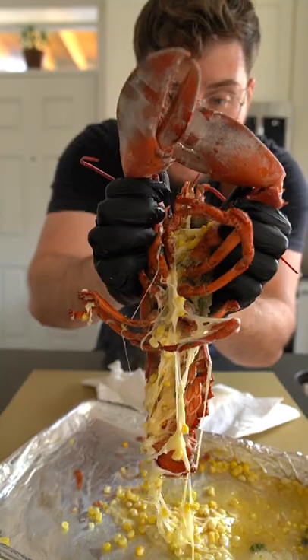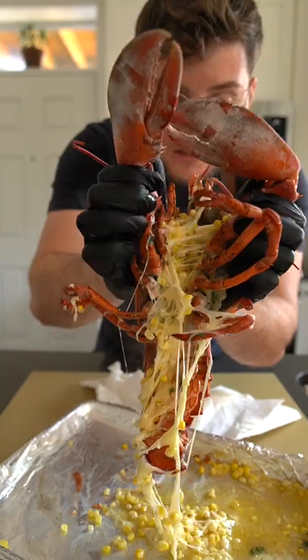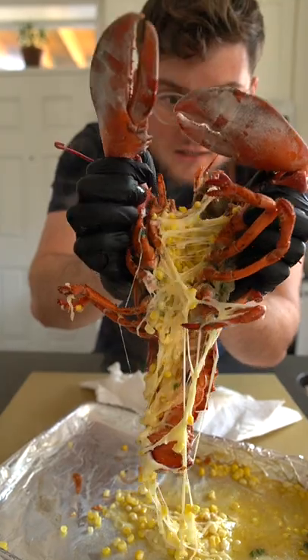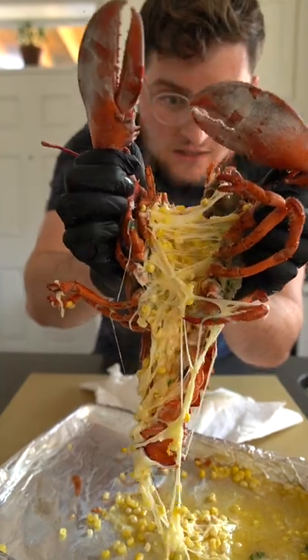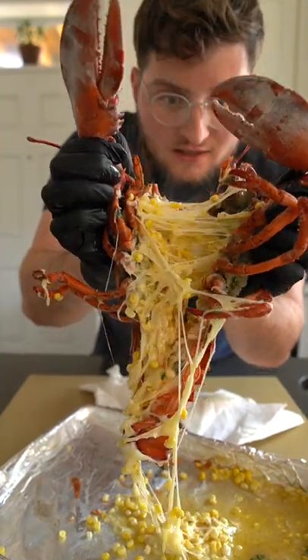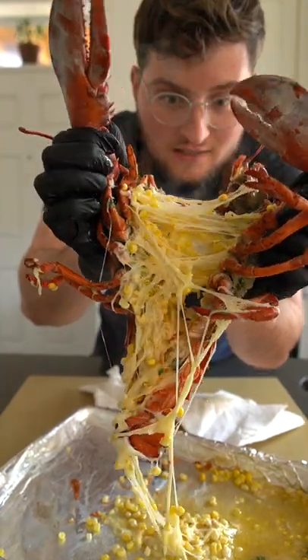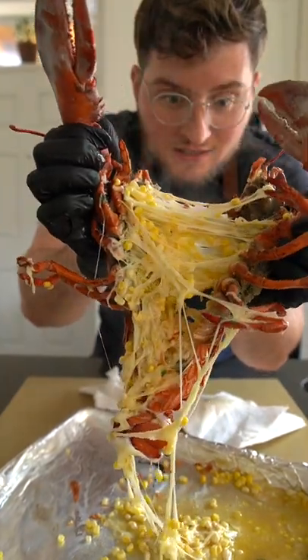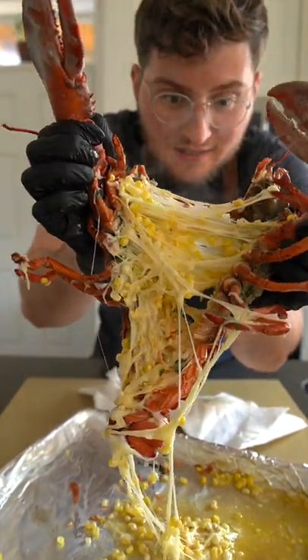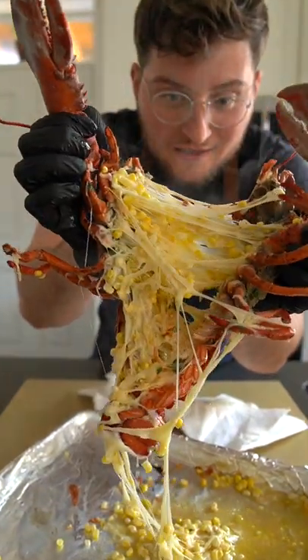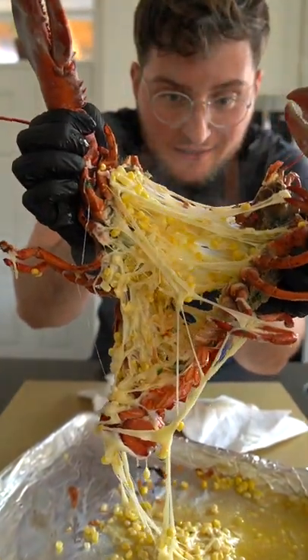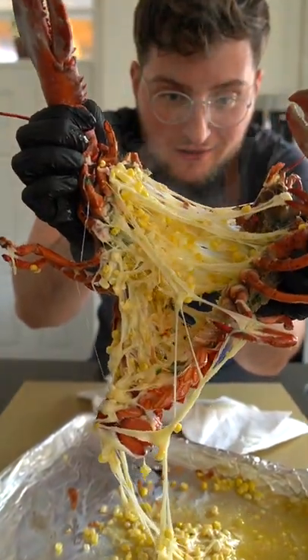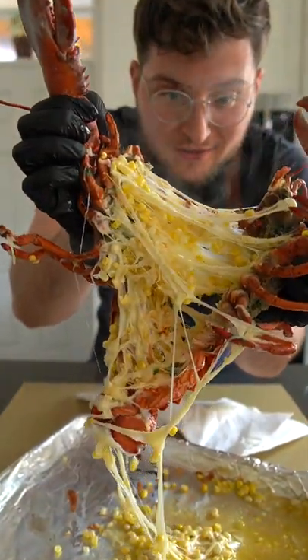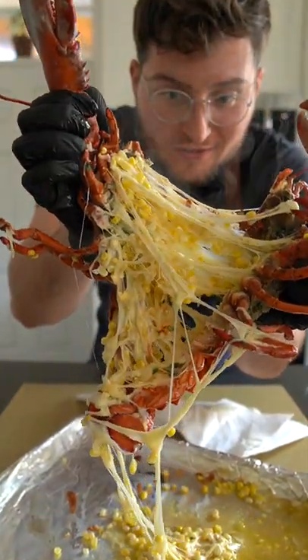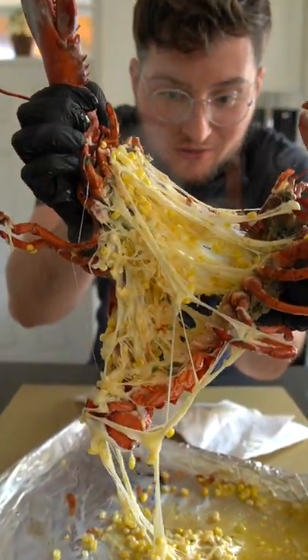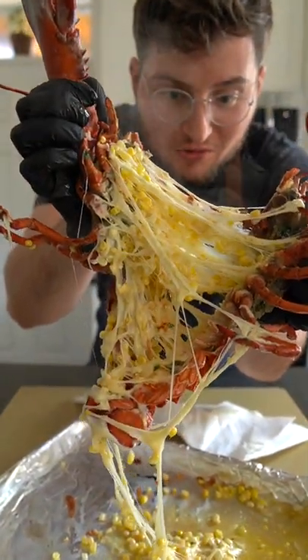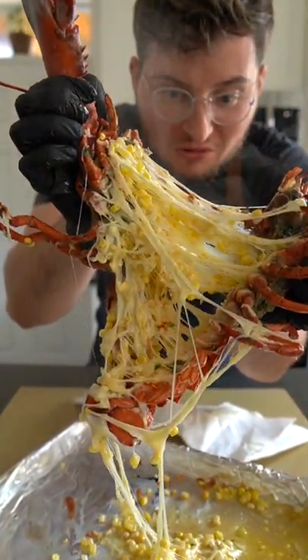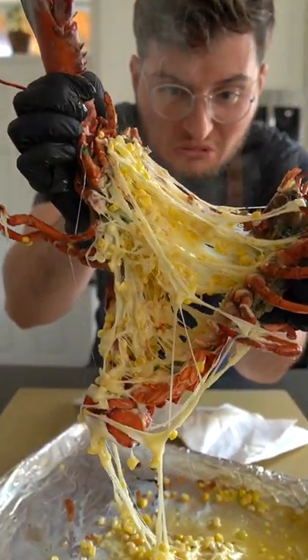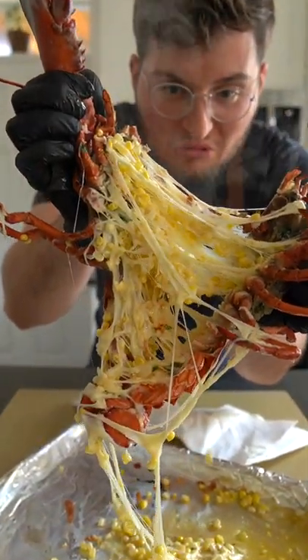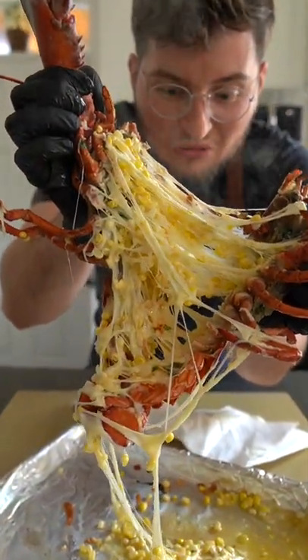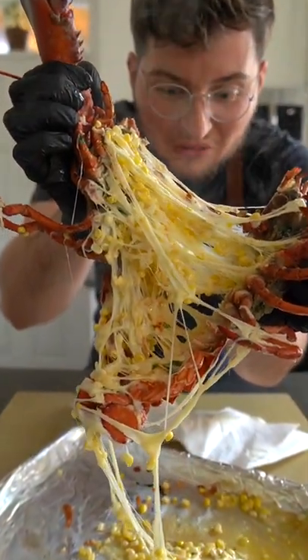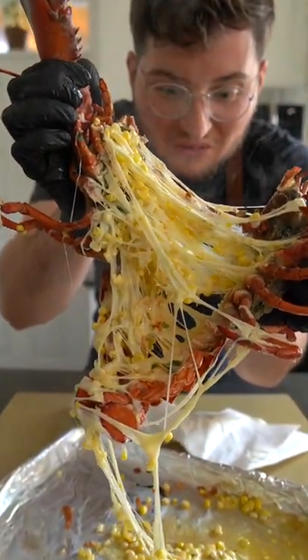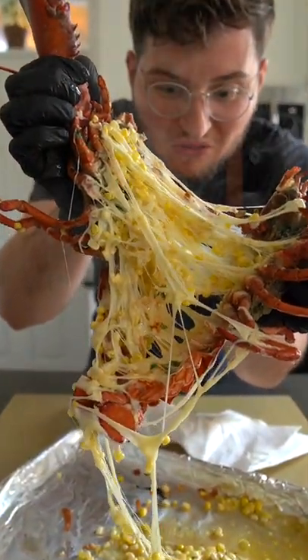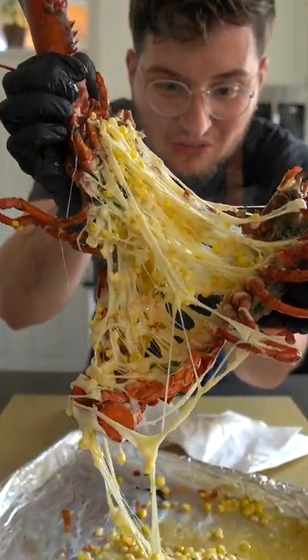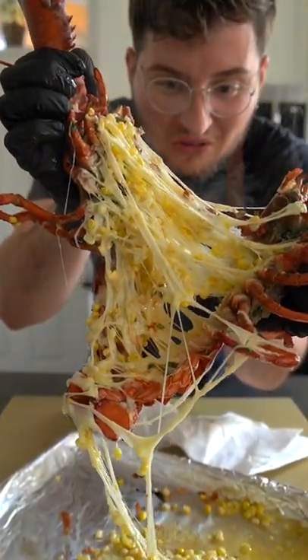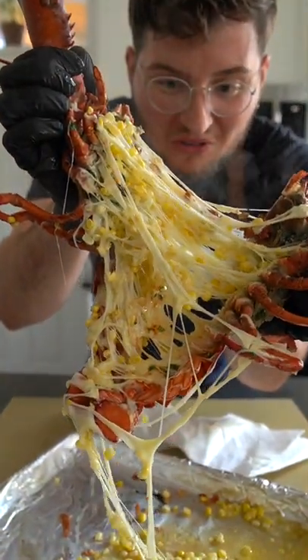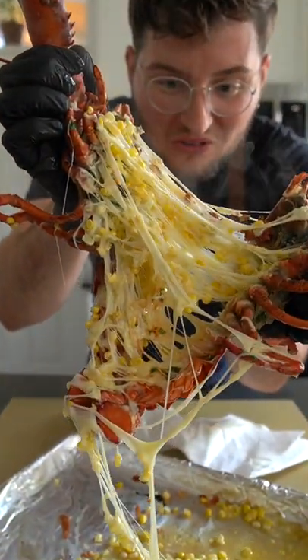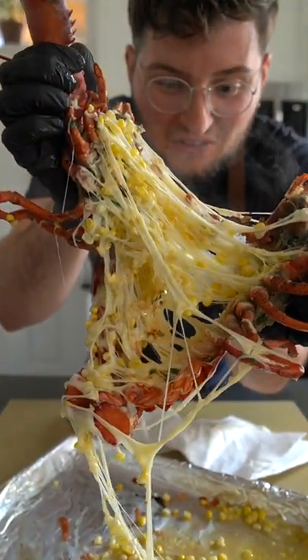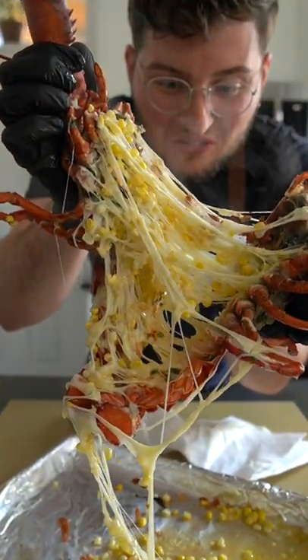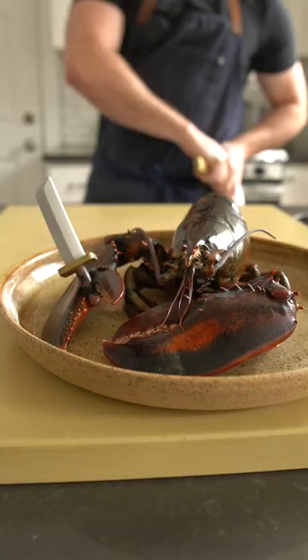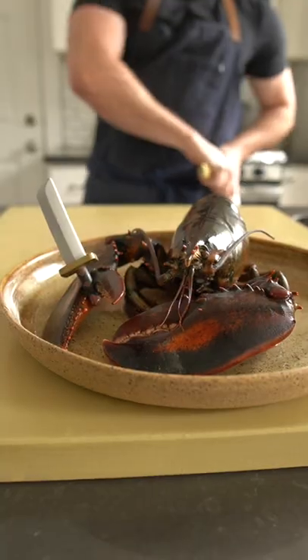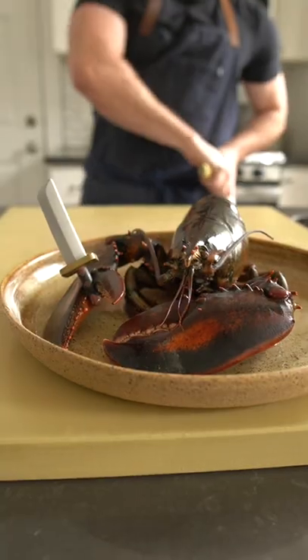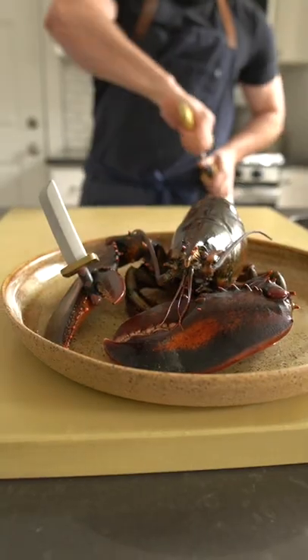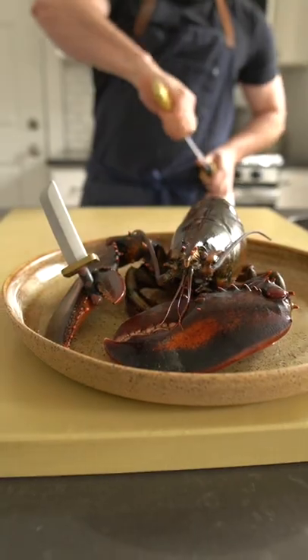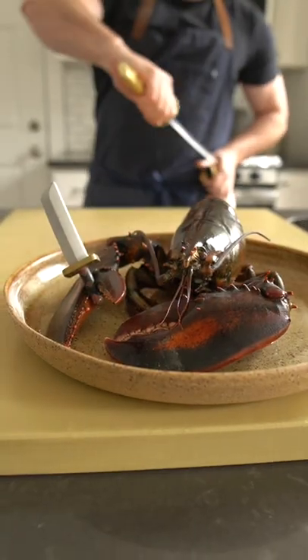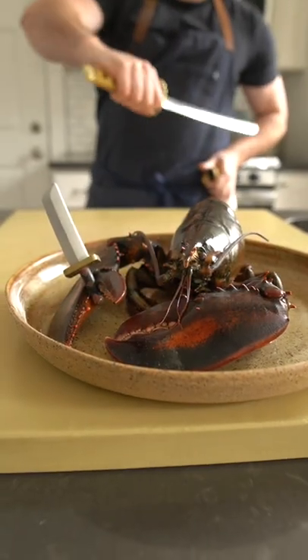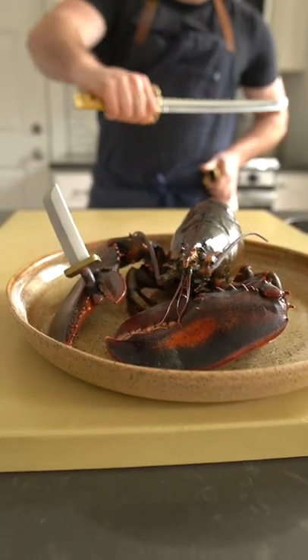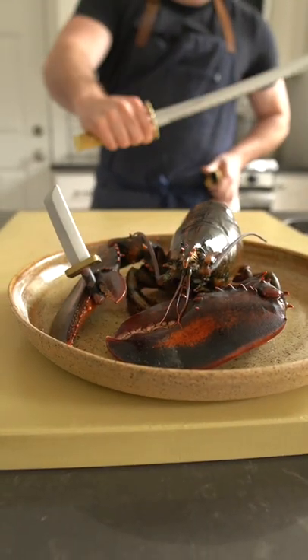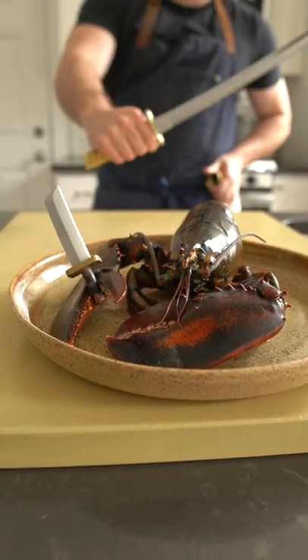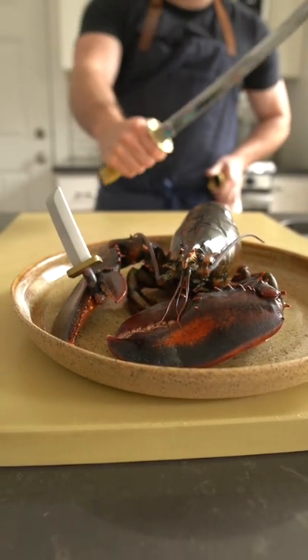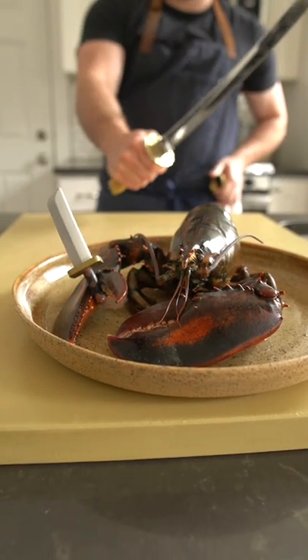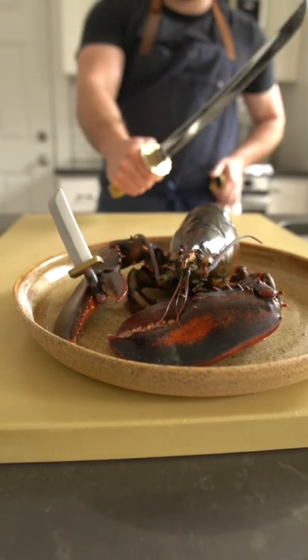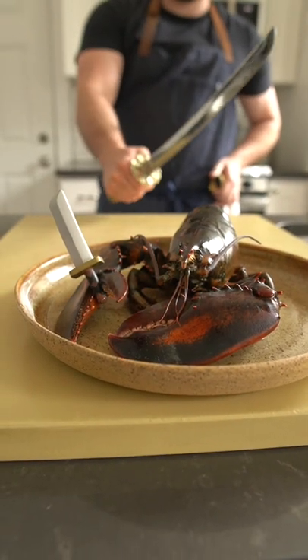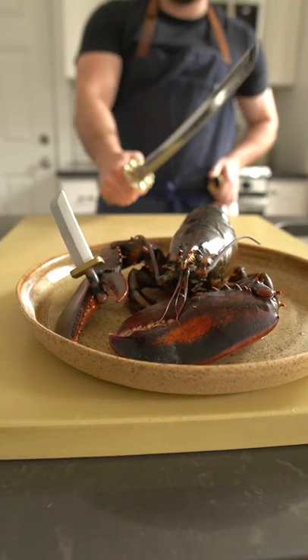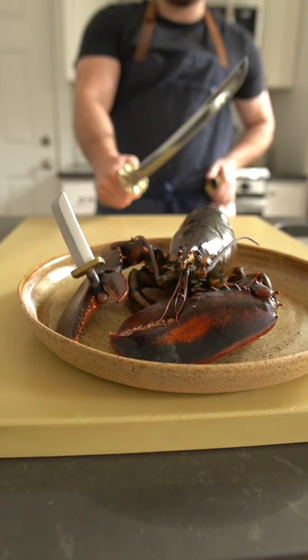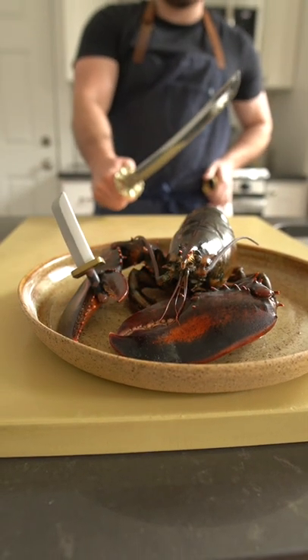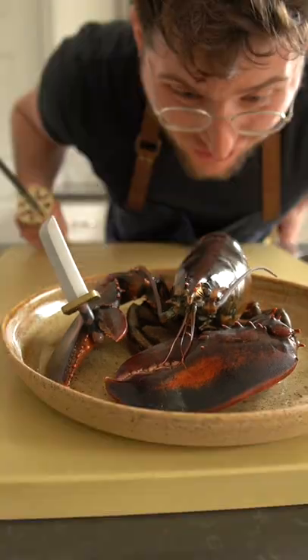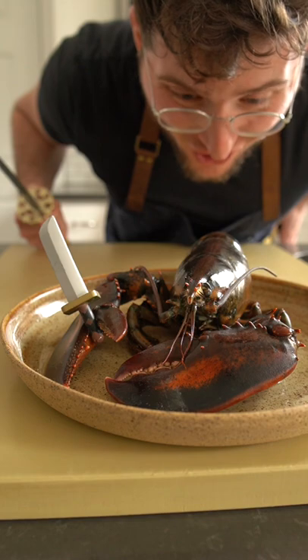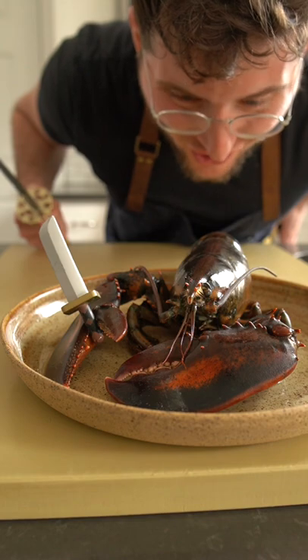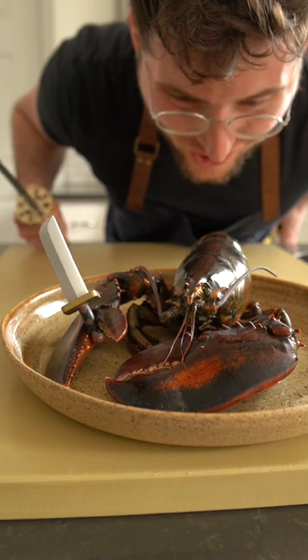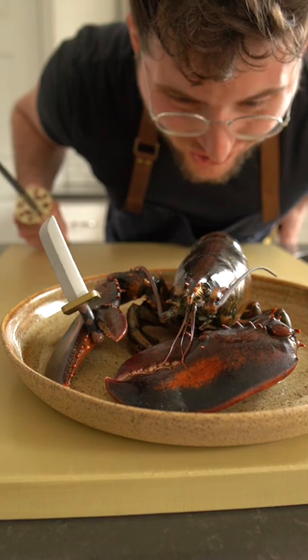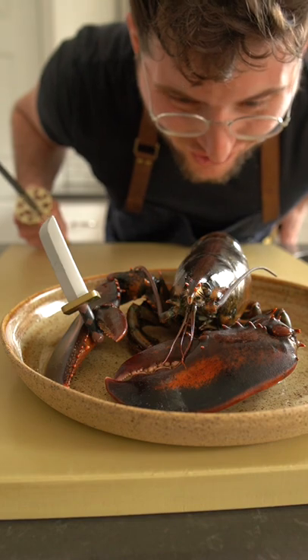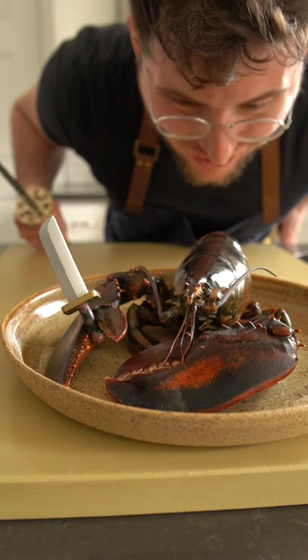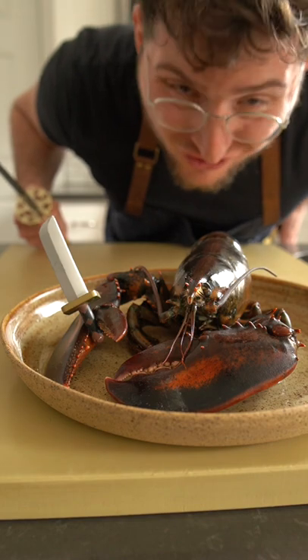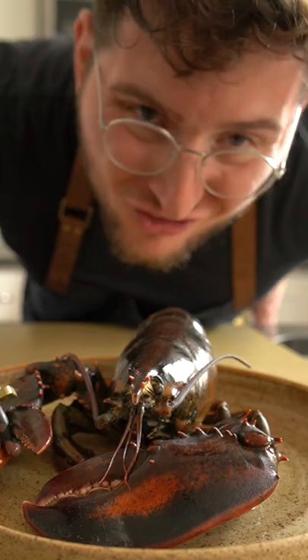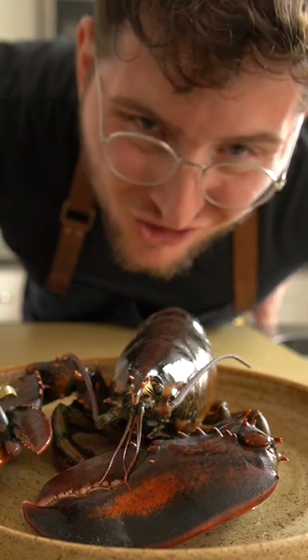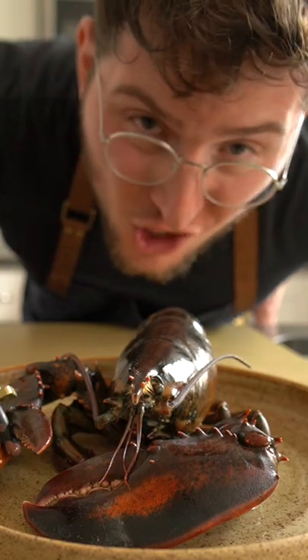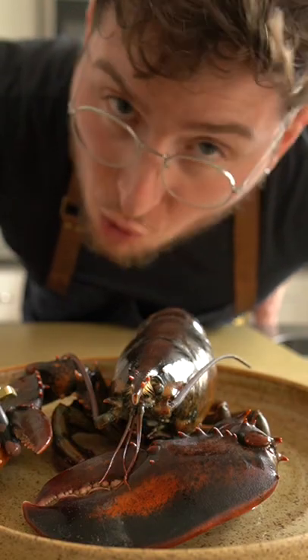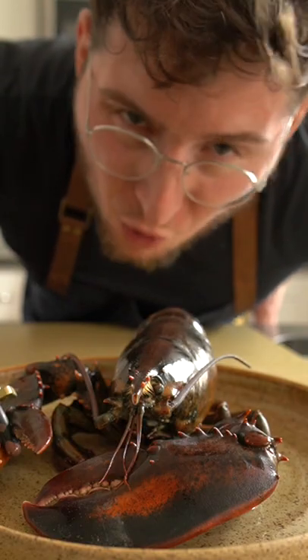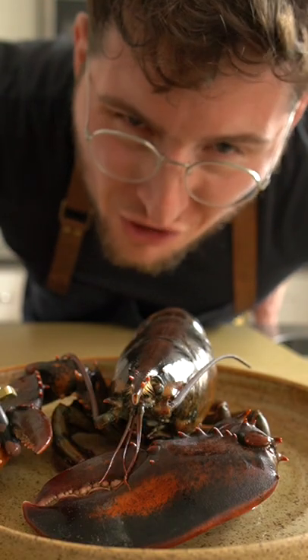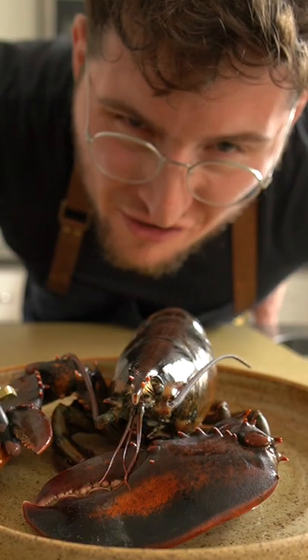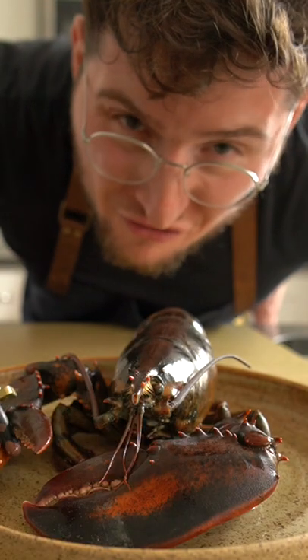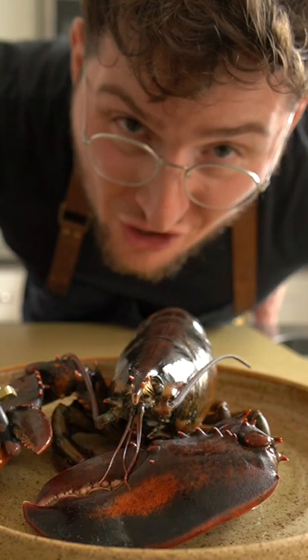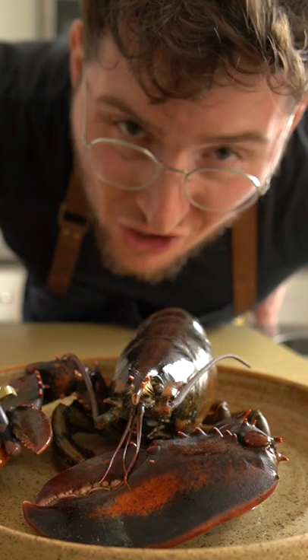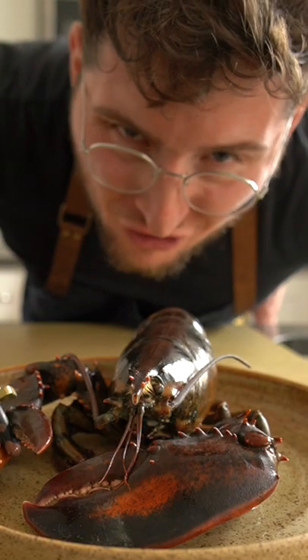Cheesy, corny lobster from a cheesy, corny guy. Finally, a worthy foe.